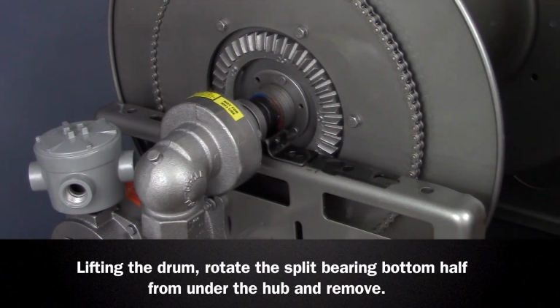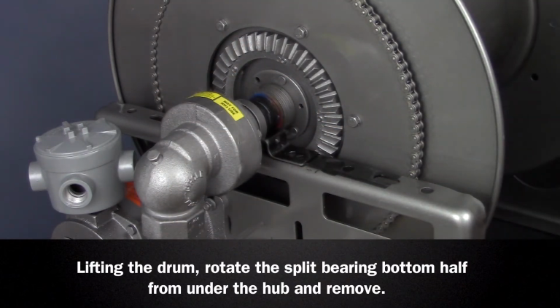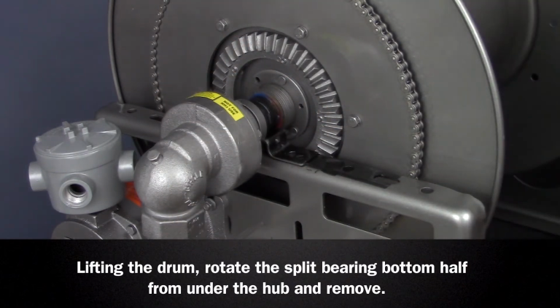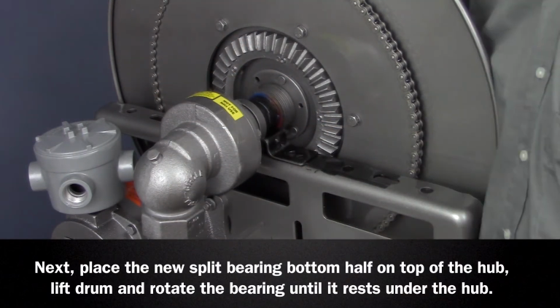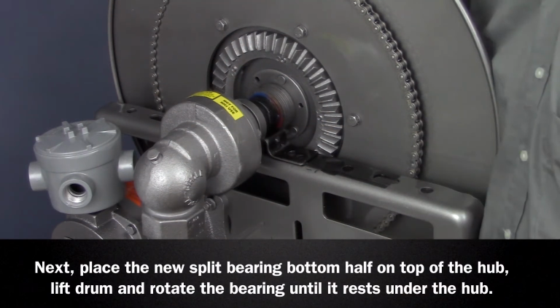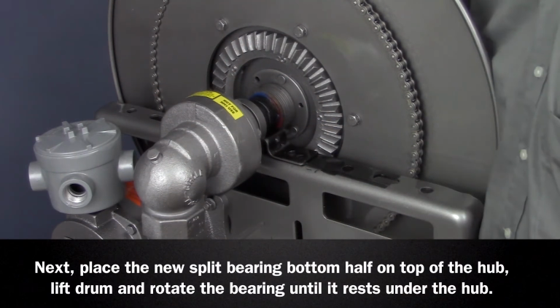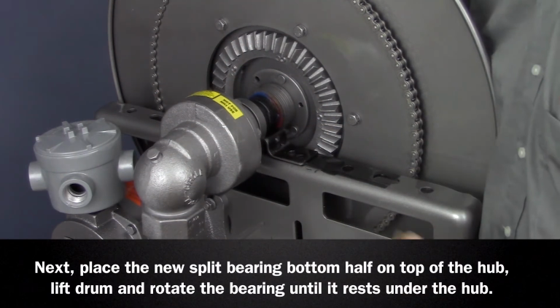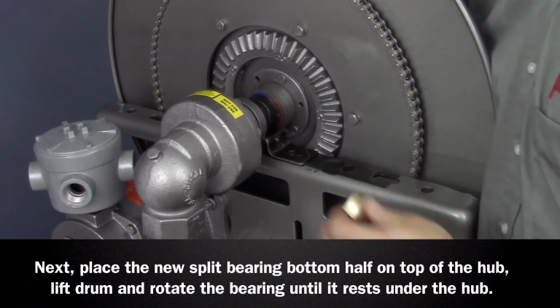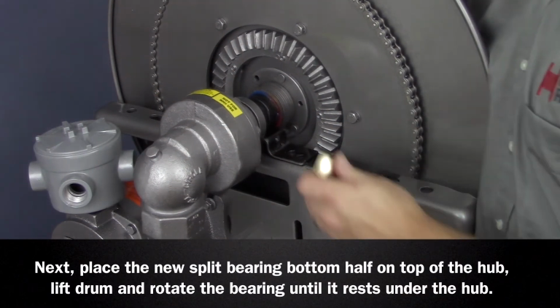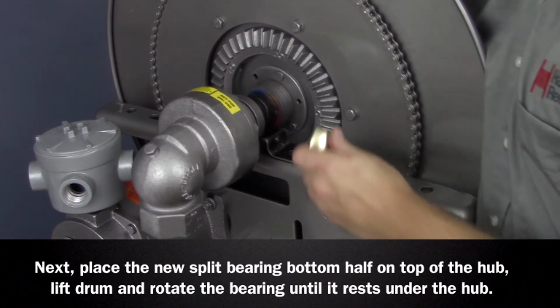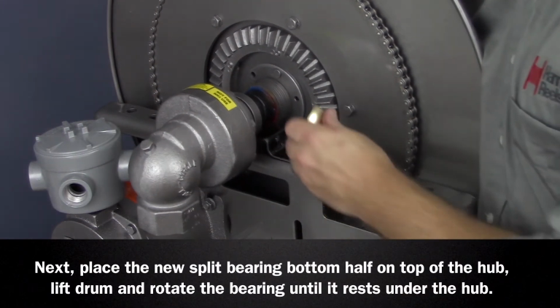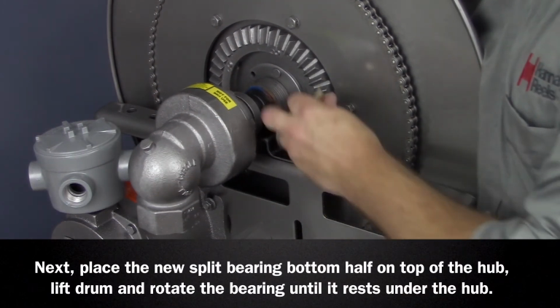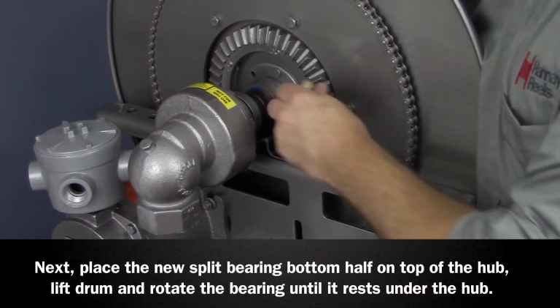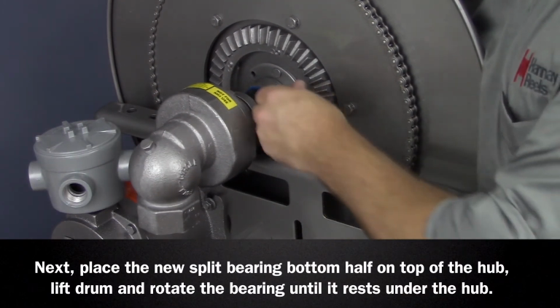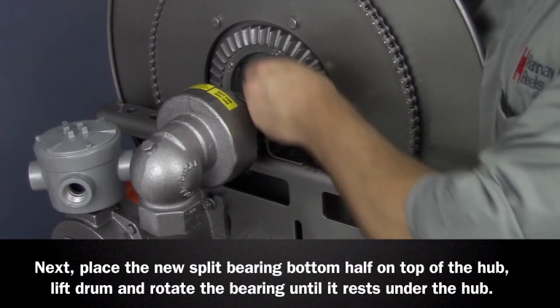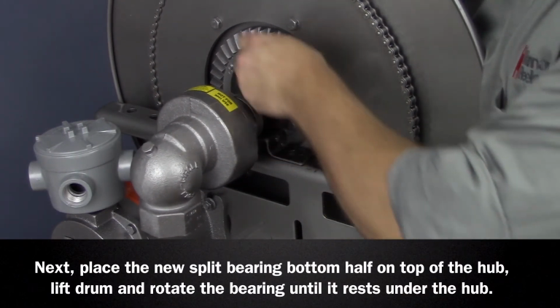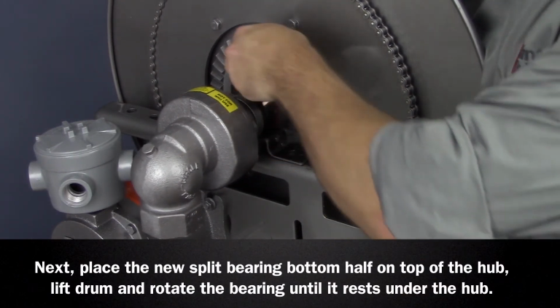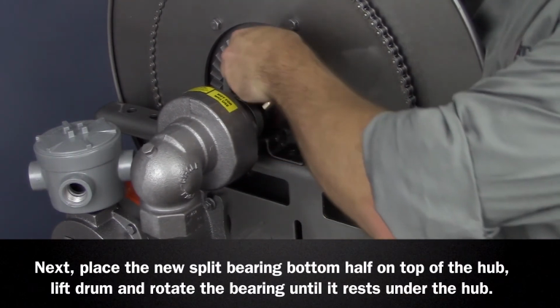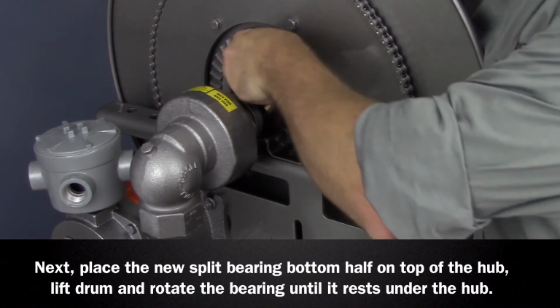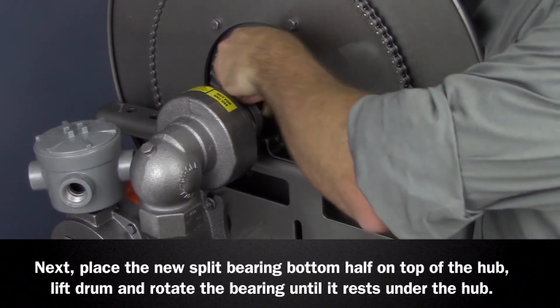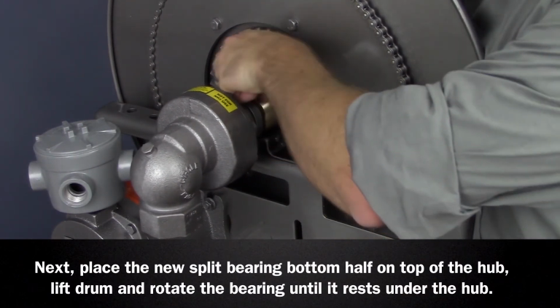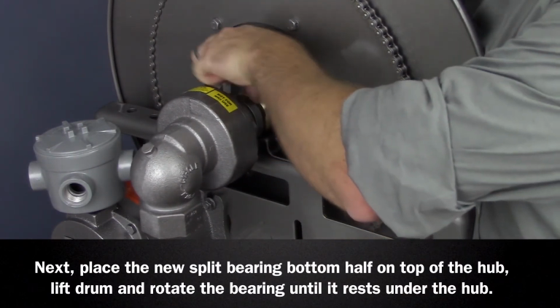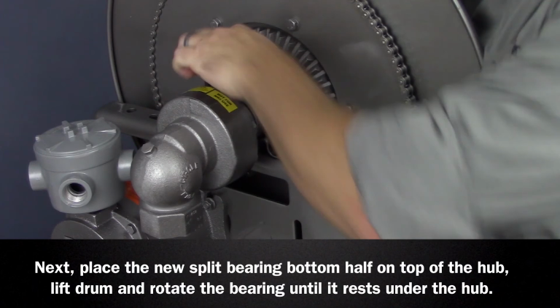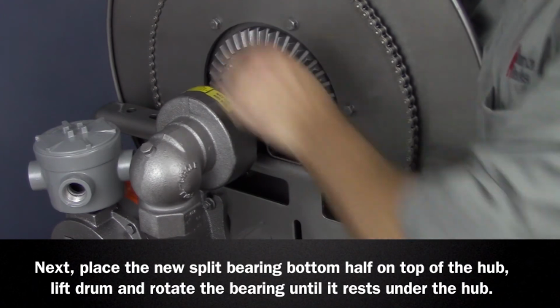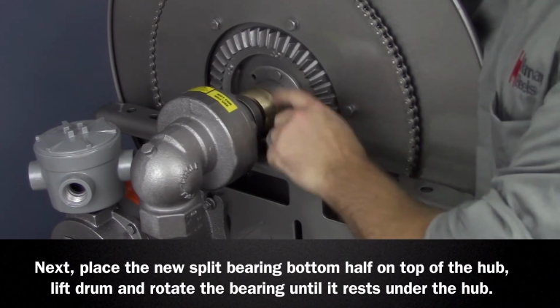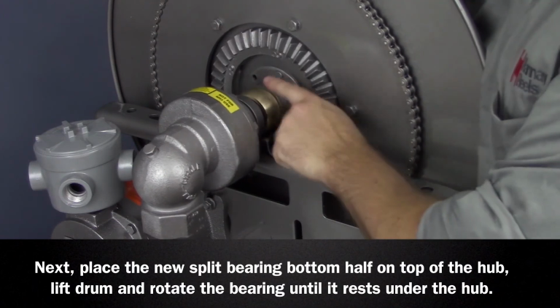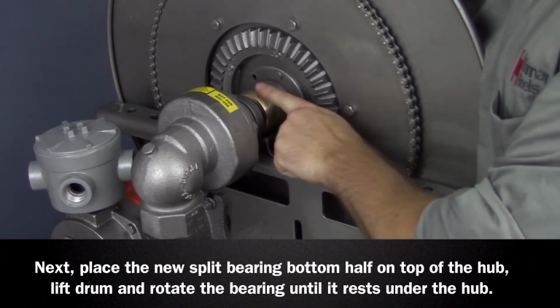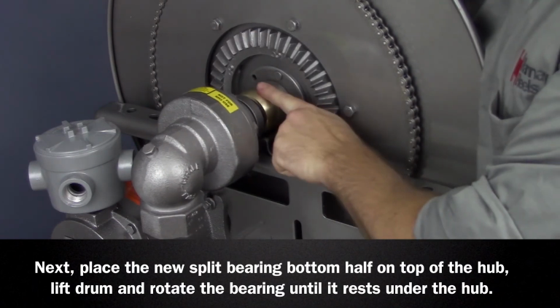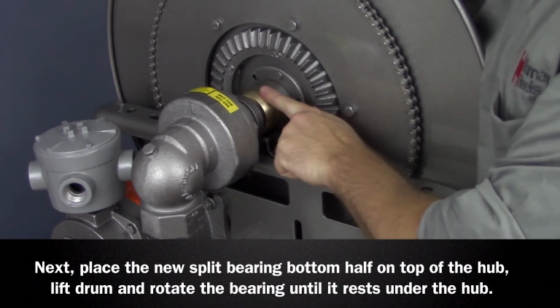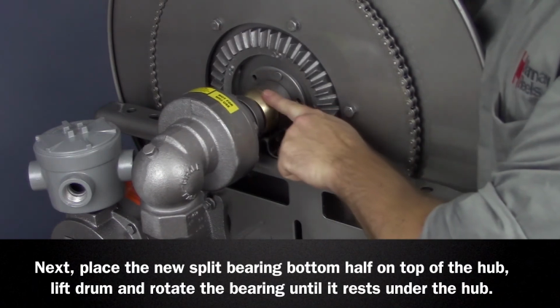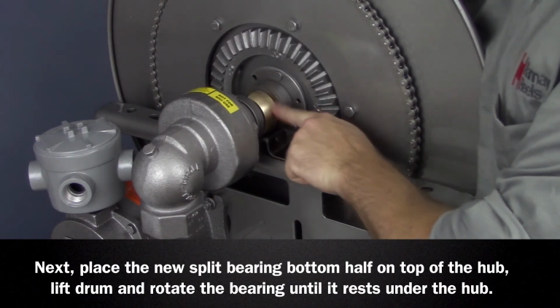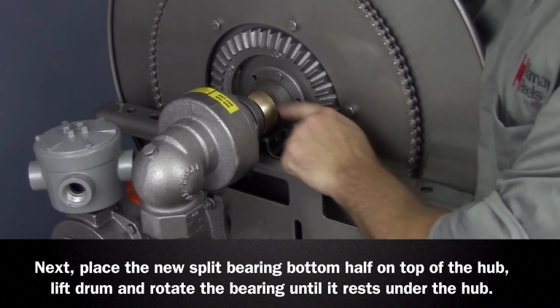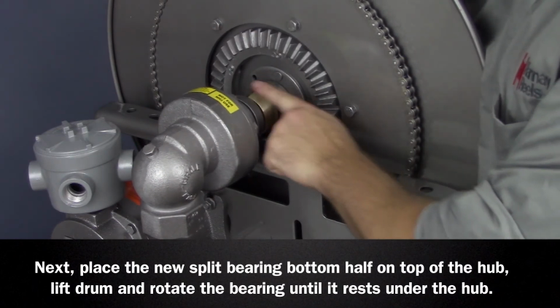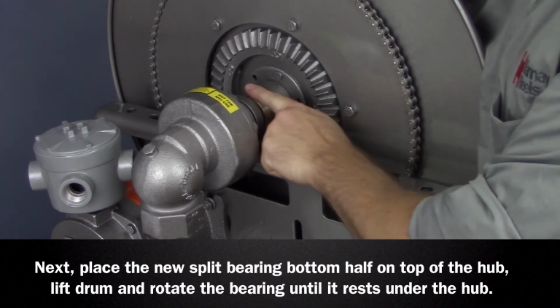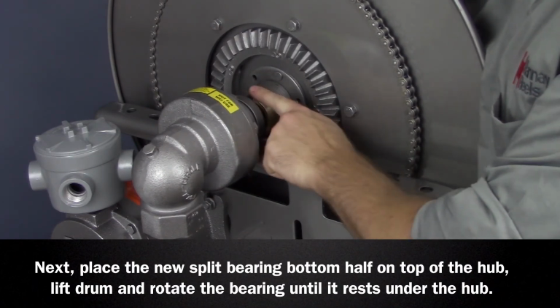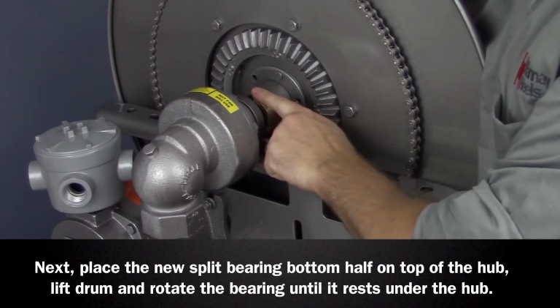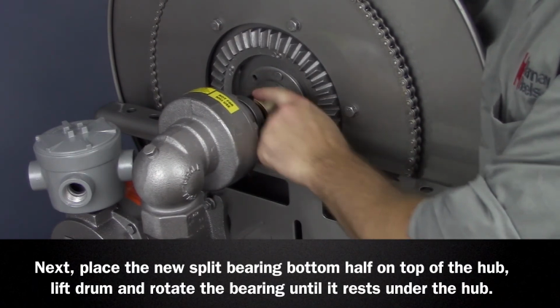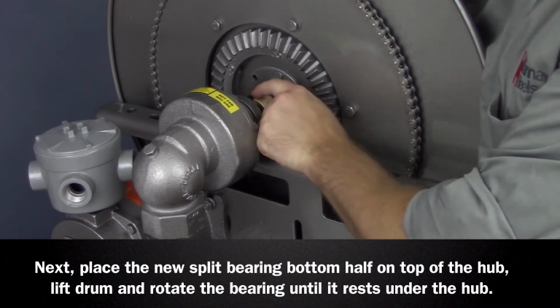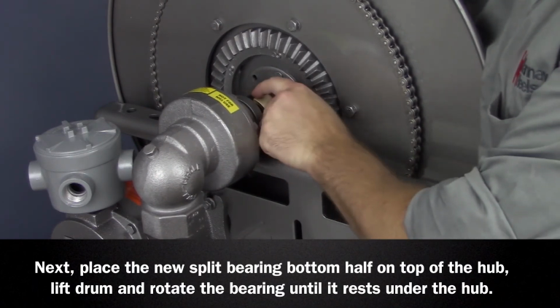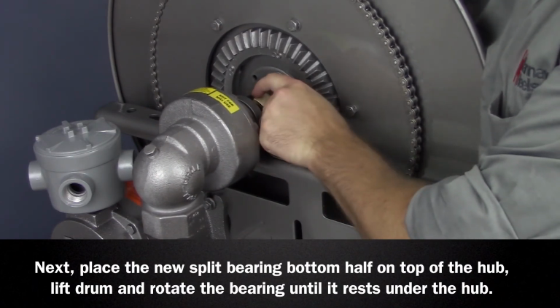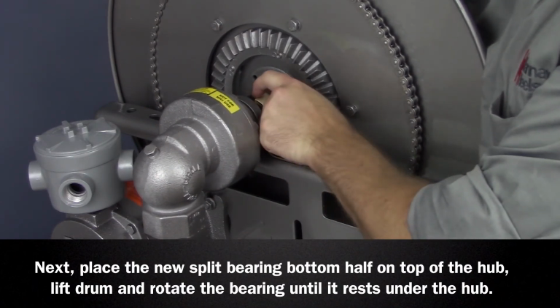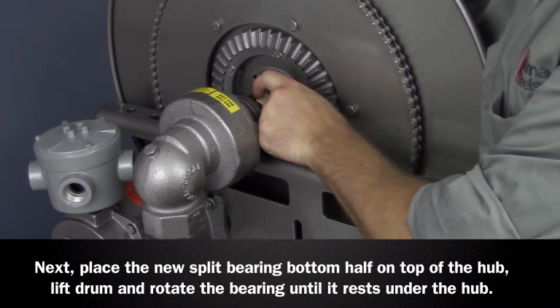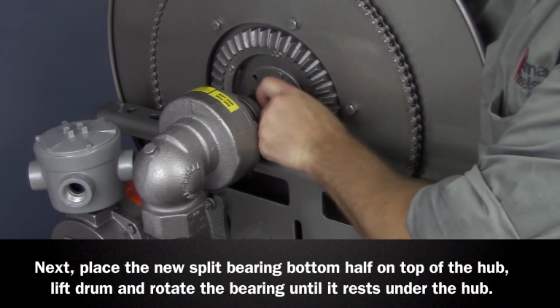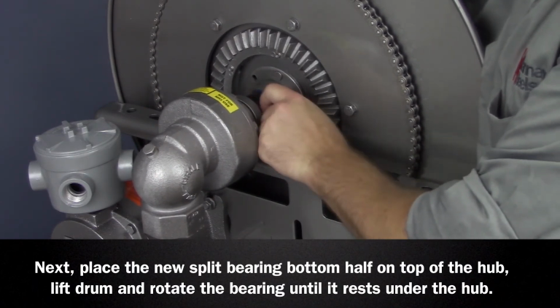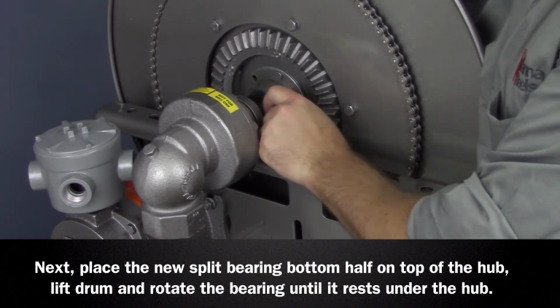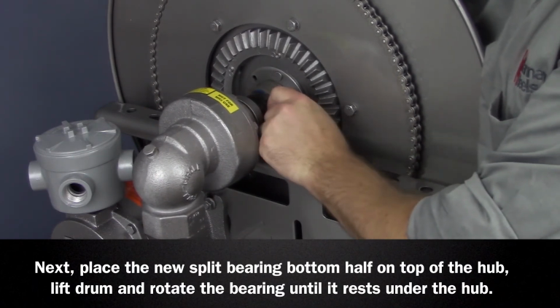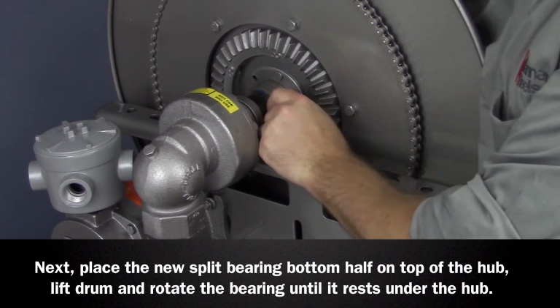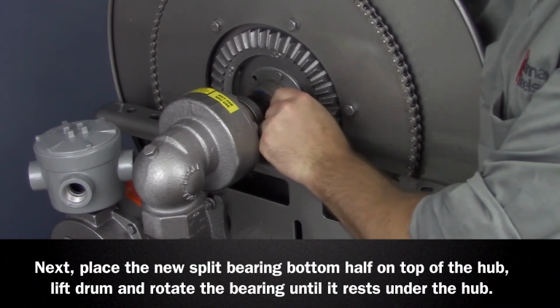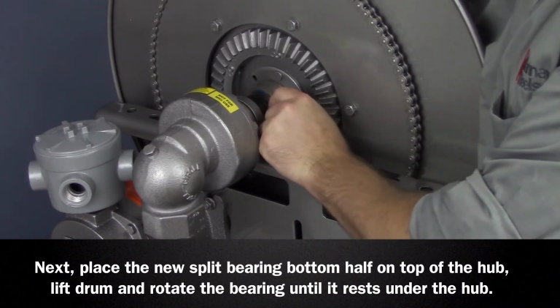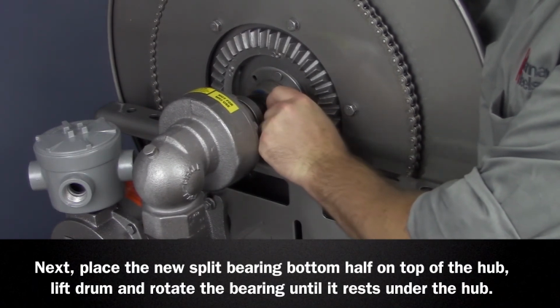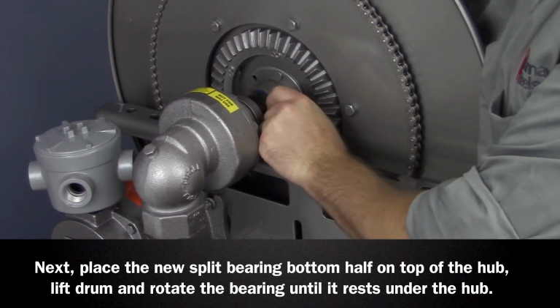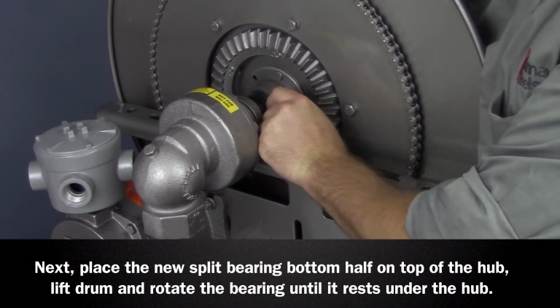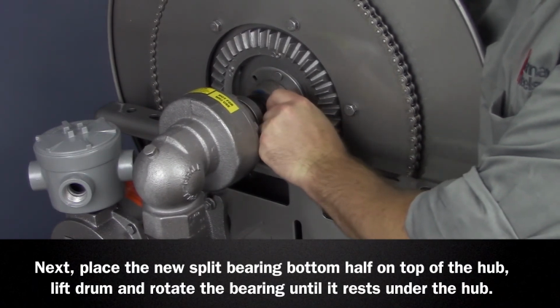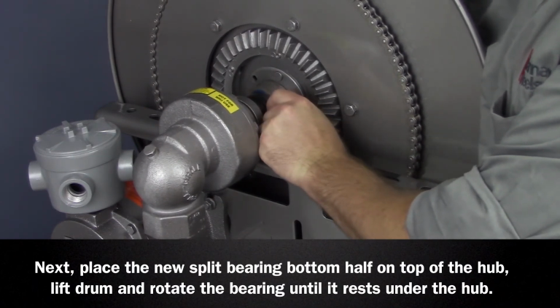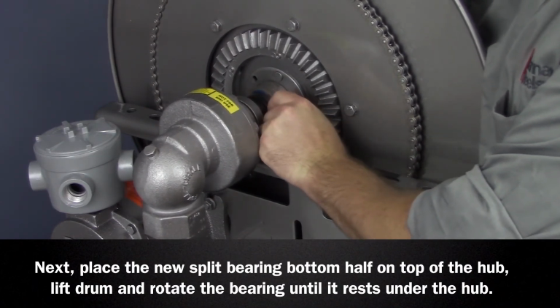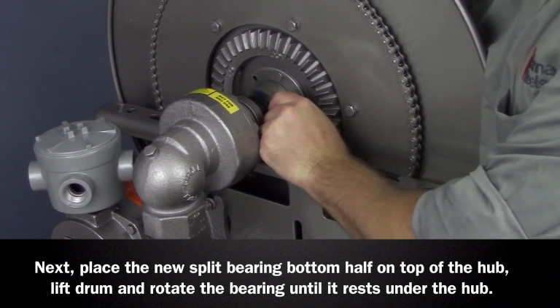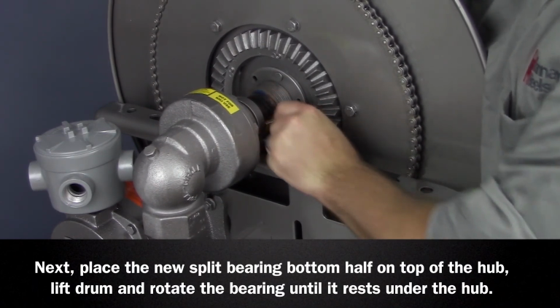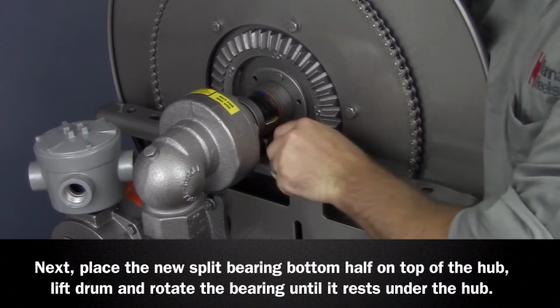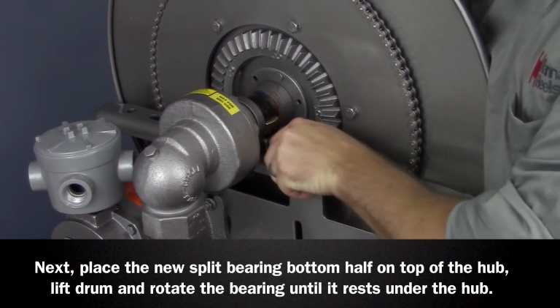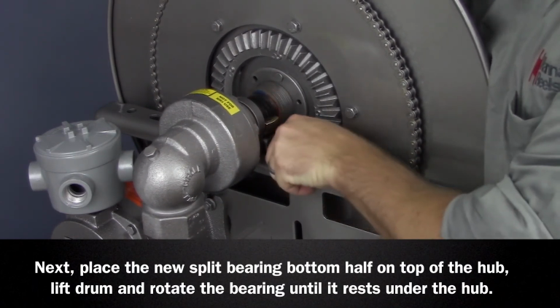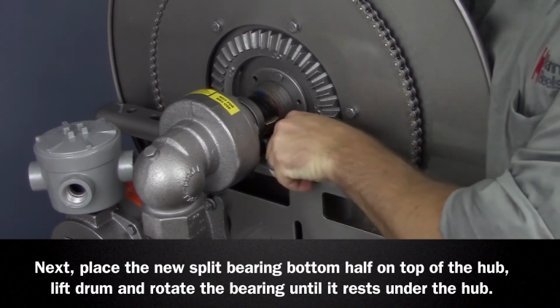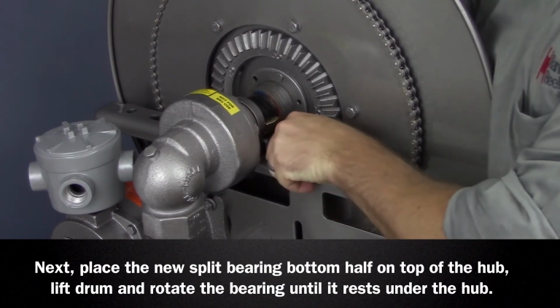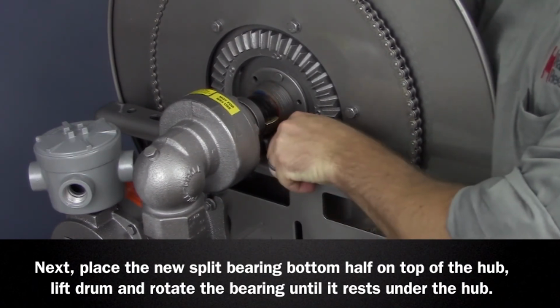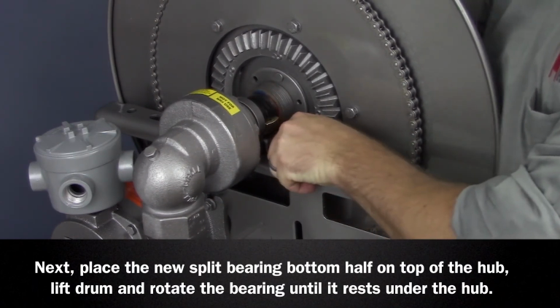Place the new split bearing bottom half on top of the hub, lift the drum, and rotate the bearing until it rests under the hub.